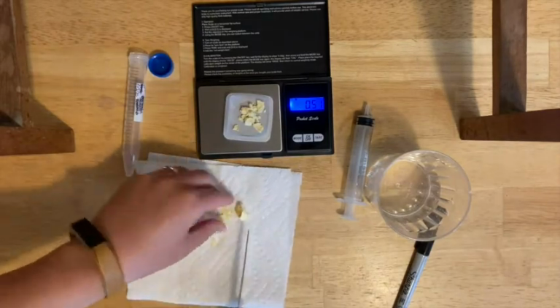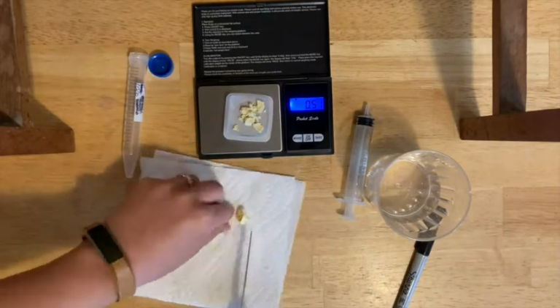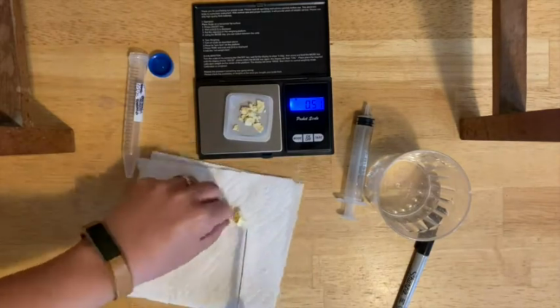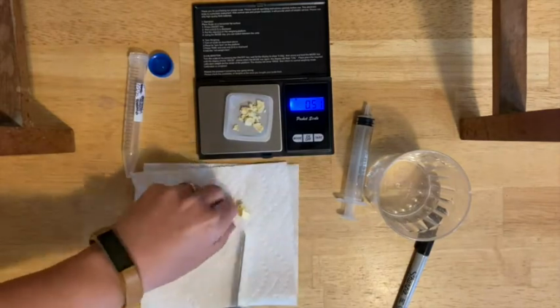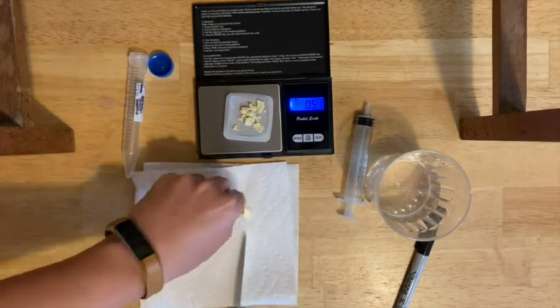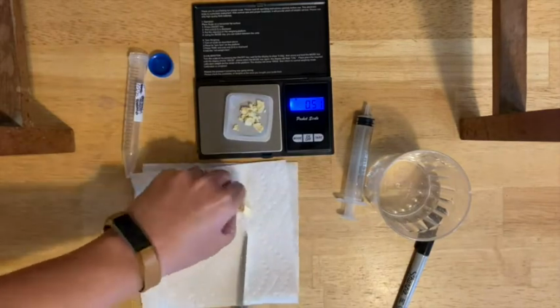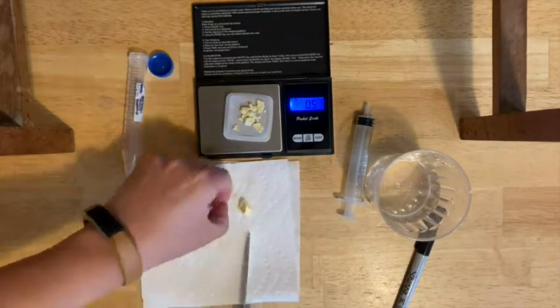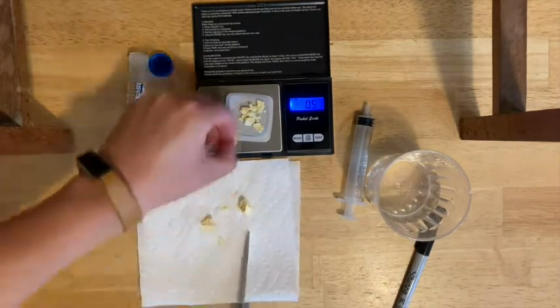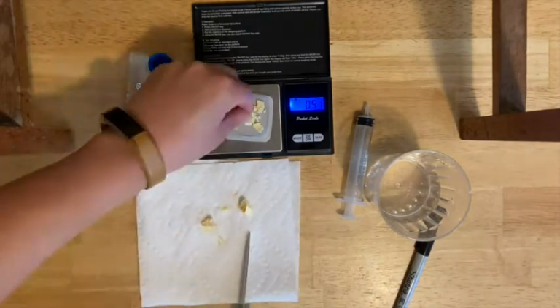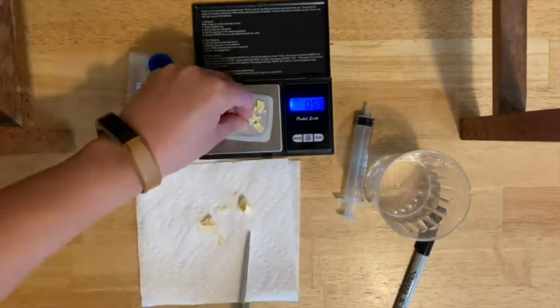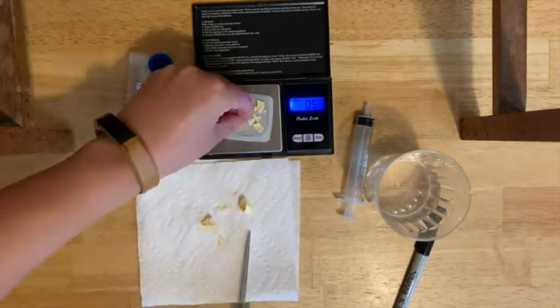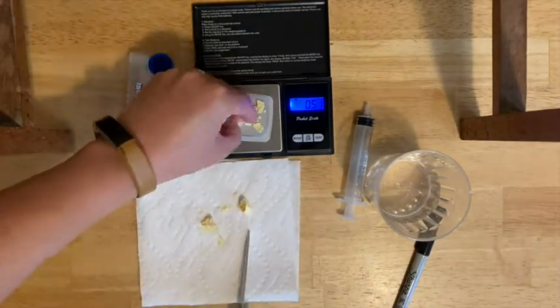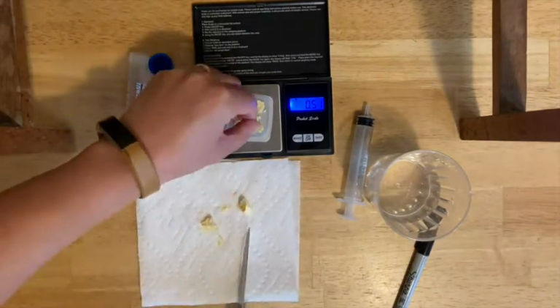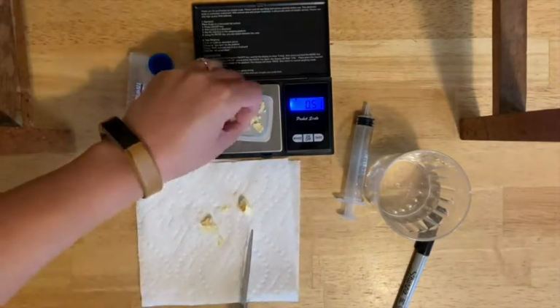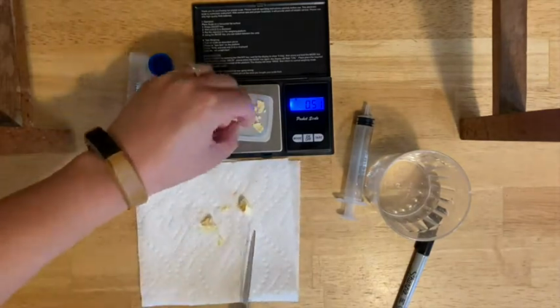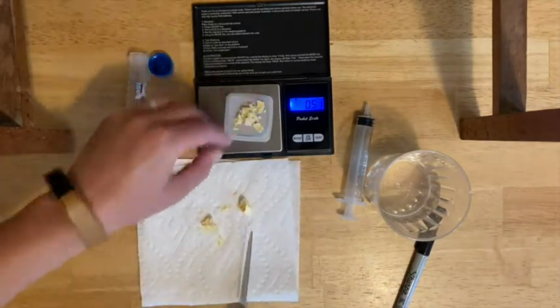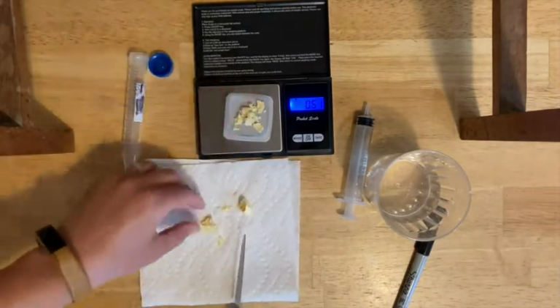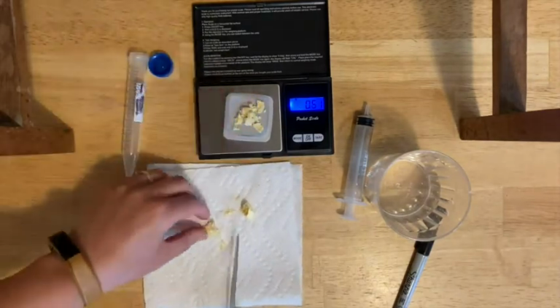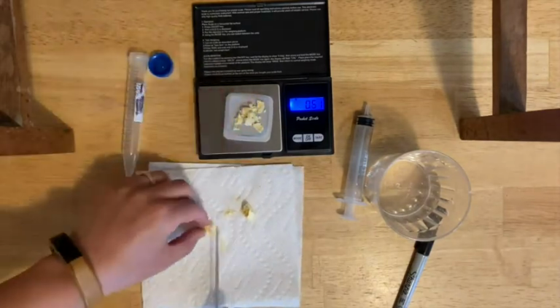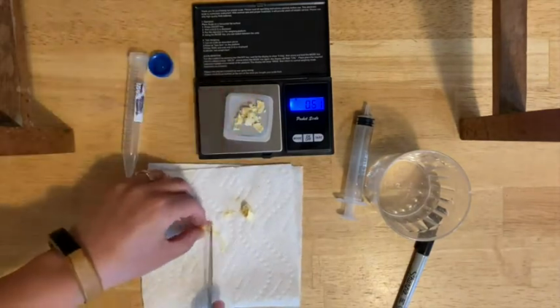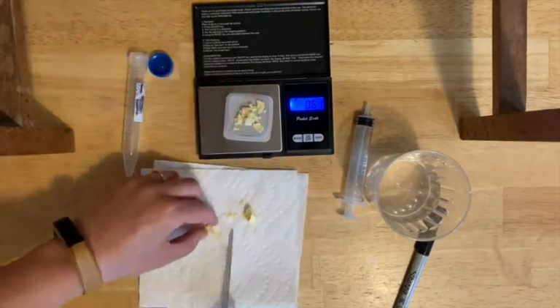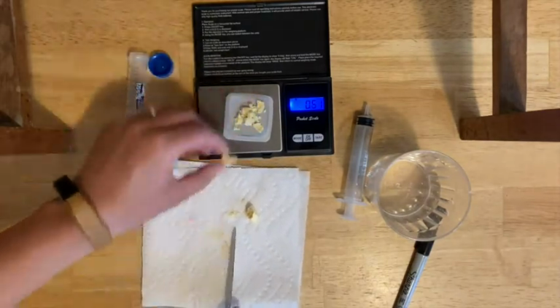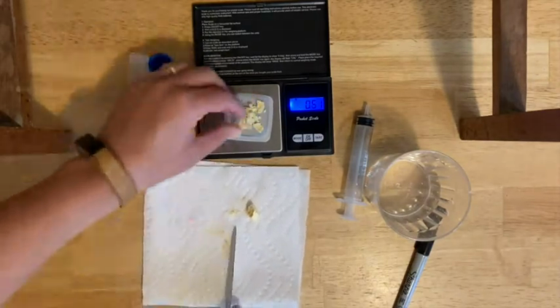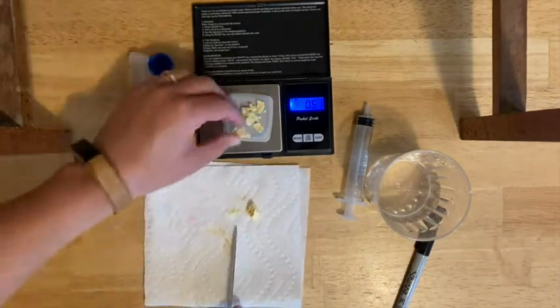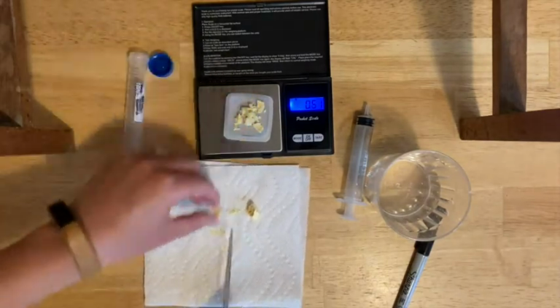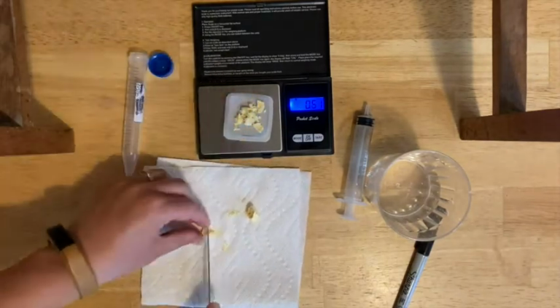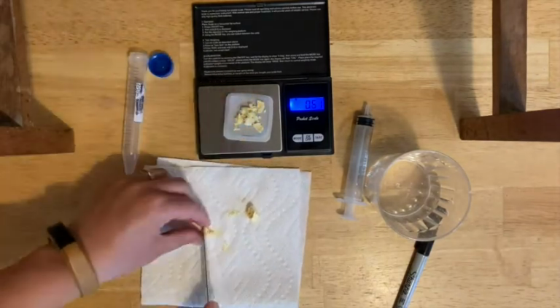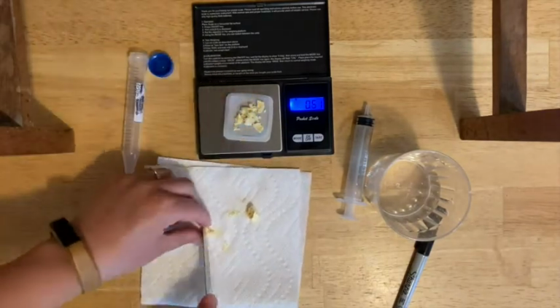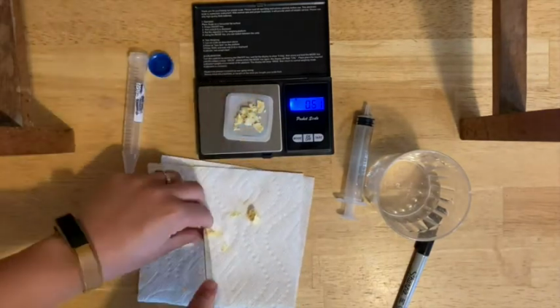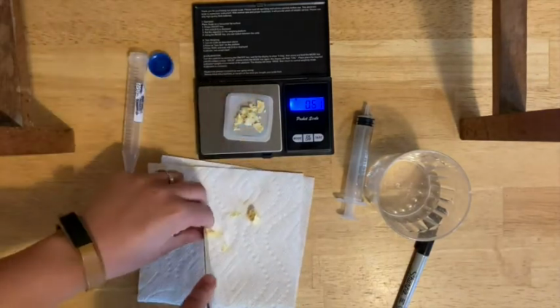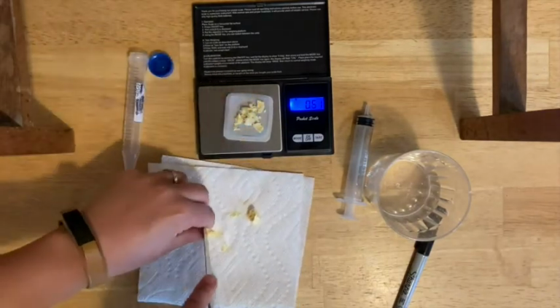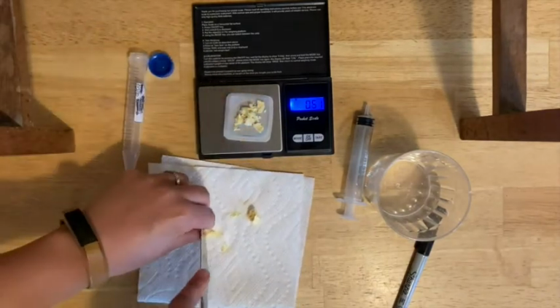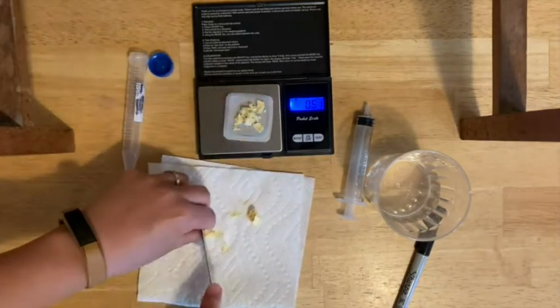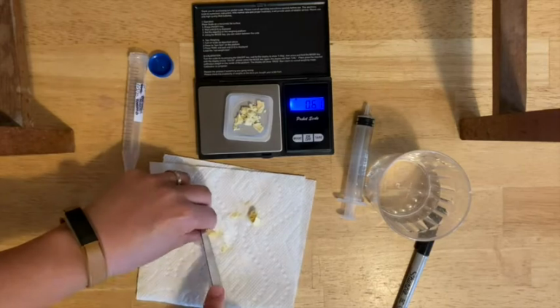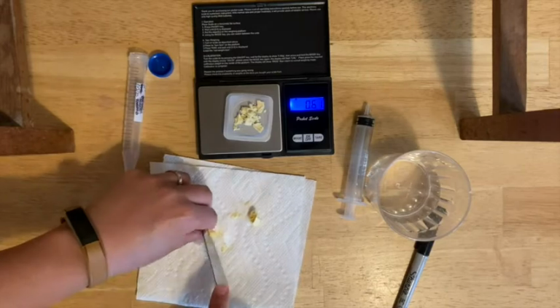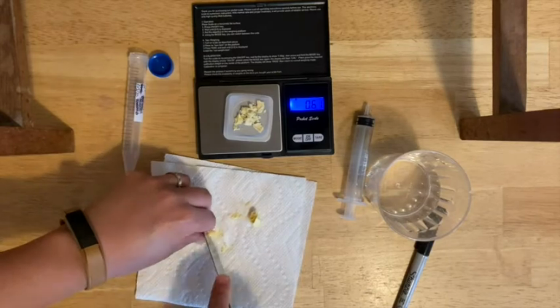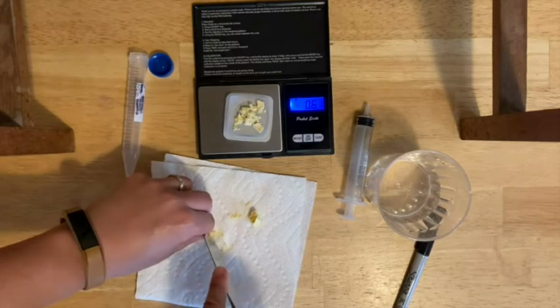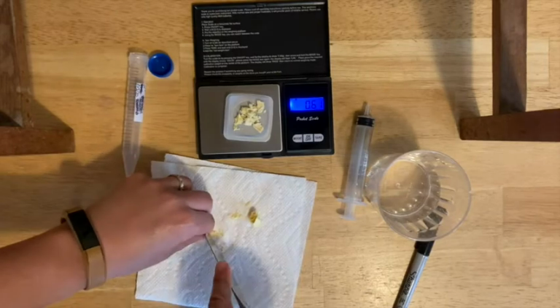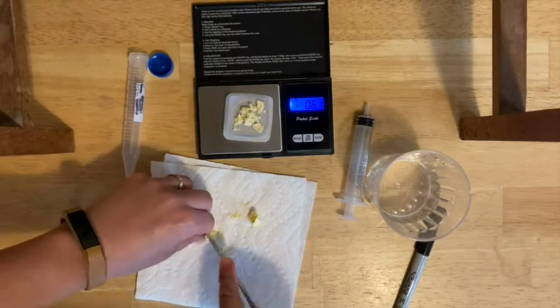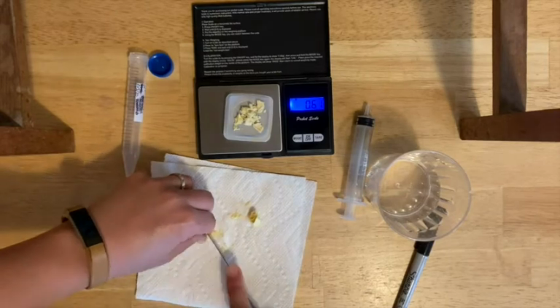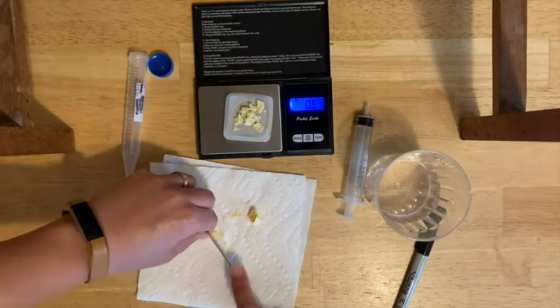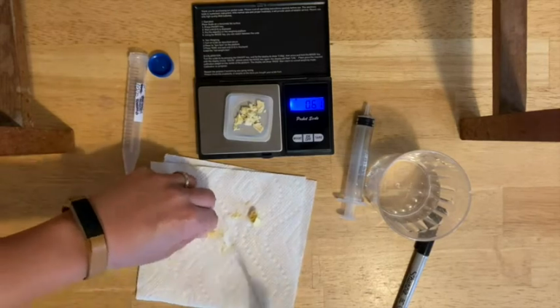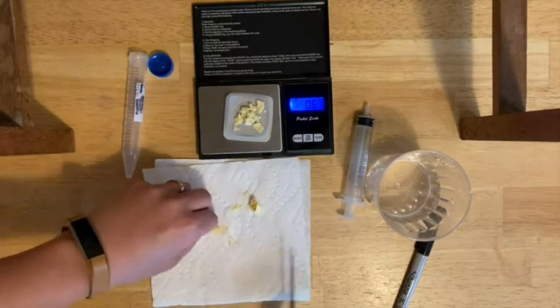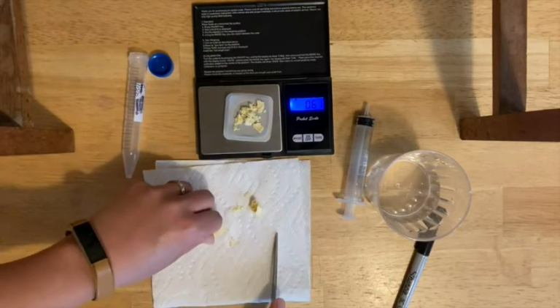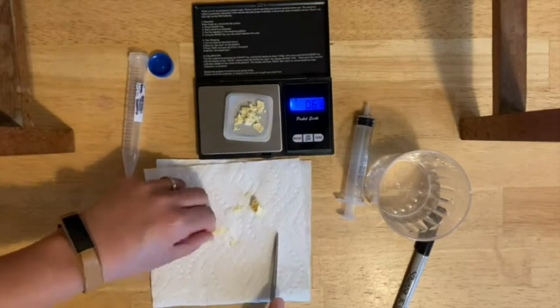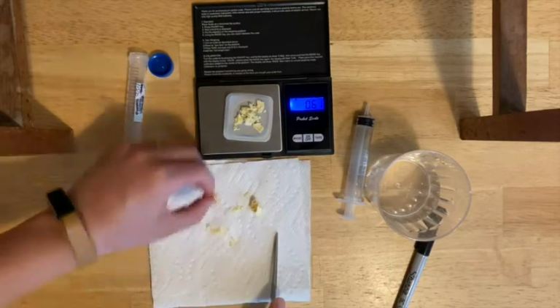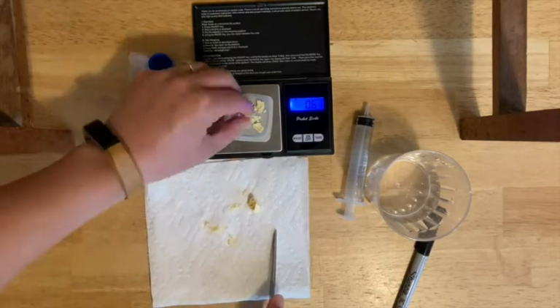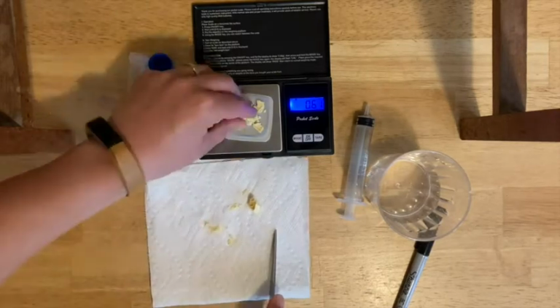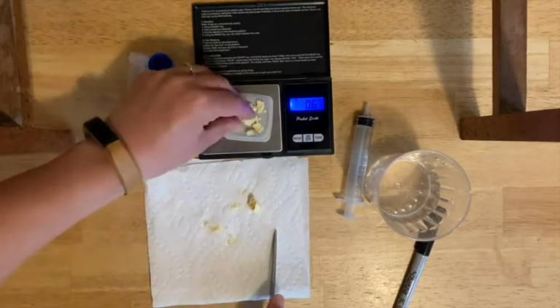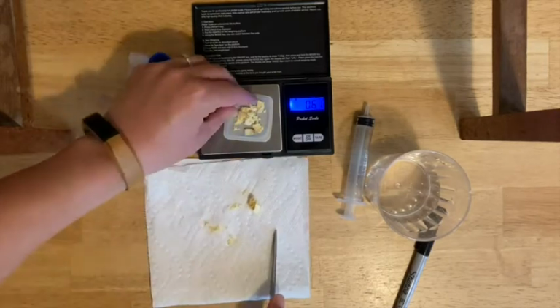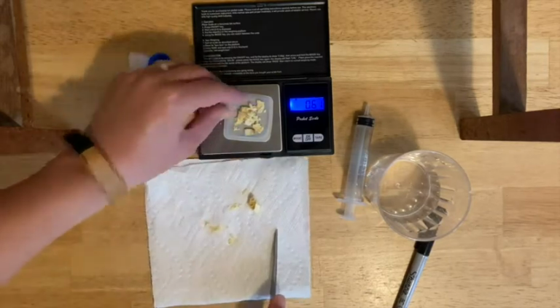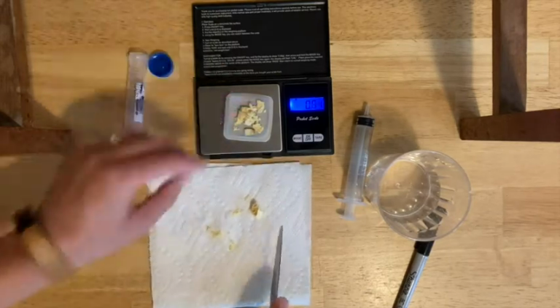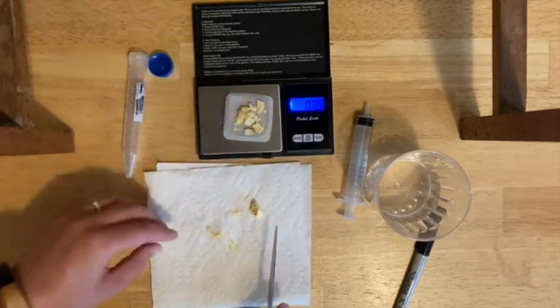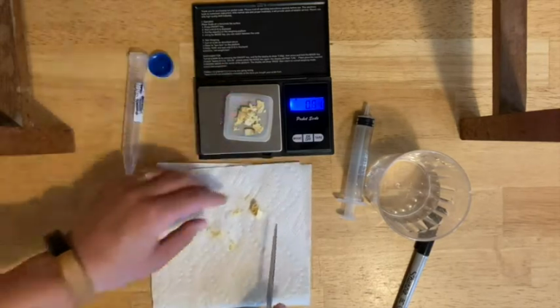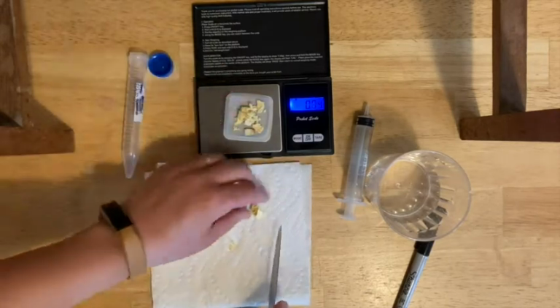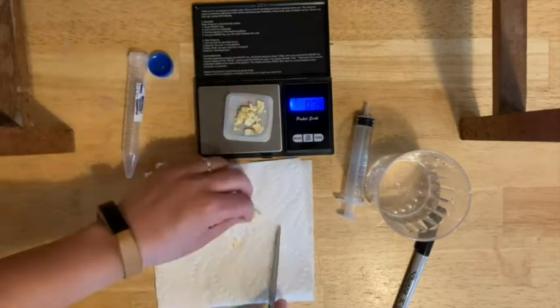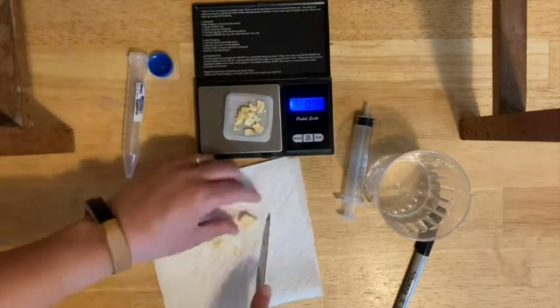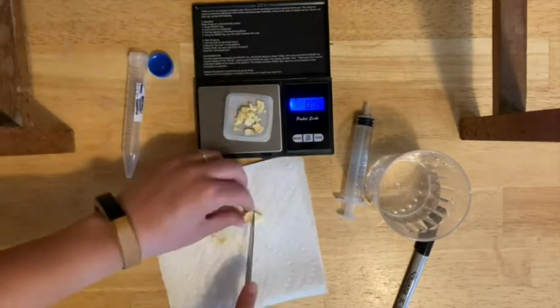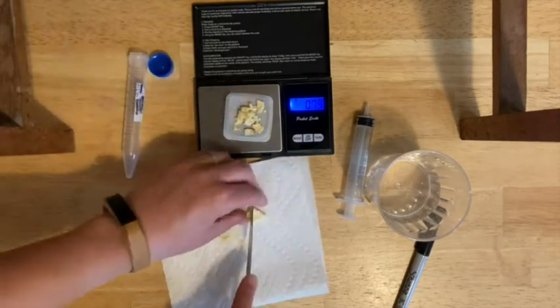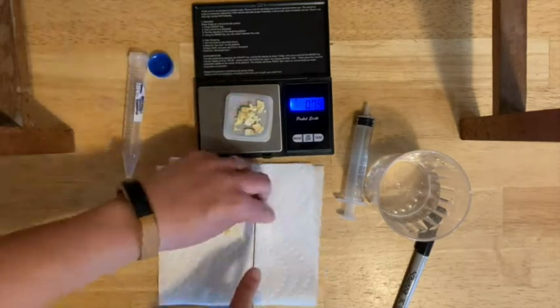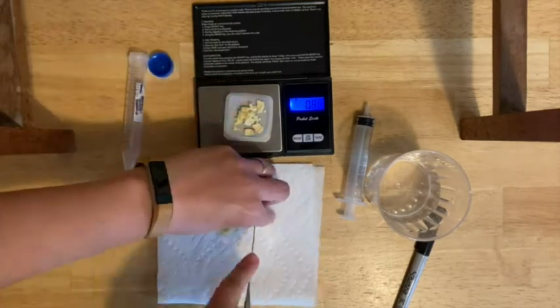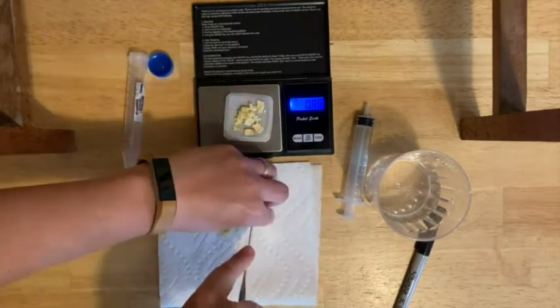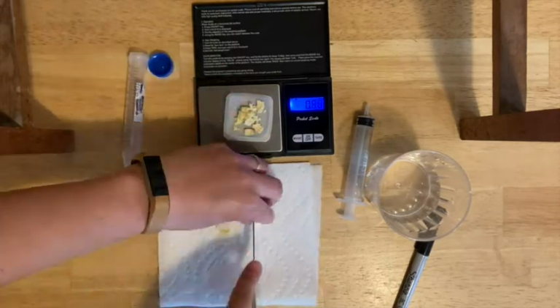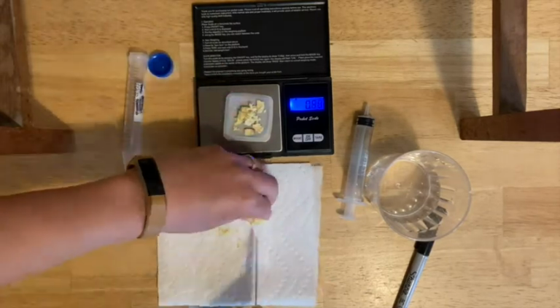You may need to cut a little more — that's fine. Try to get as close to one gram as you can.